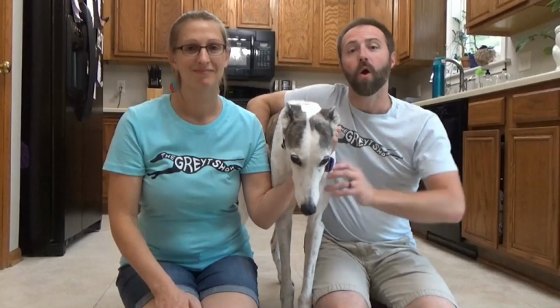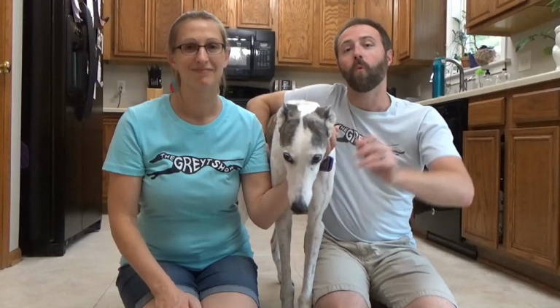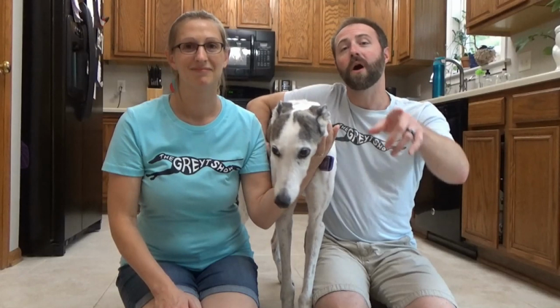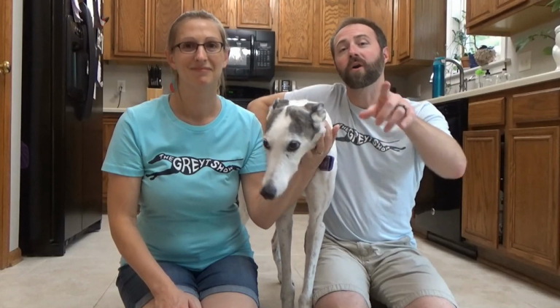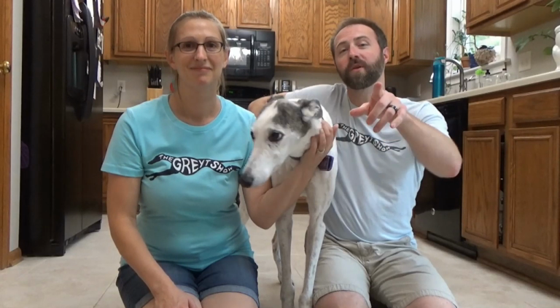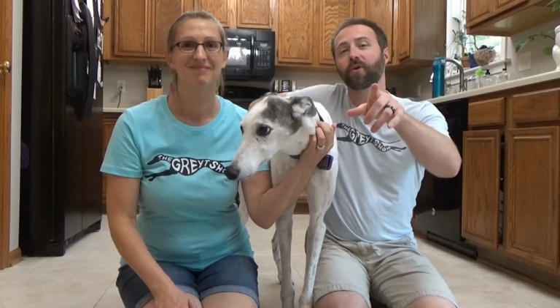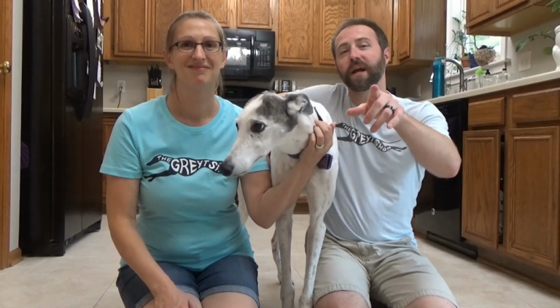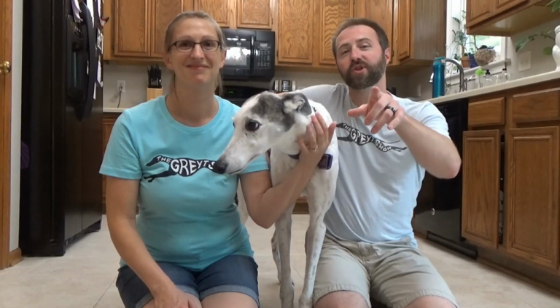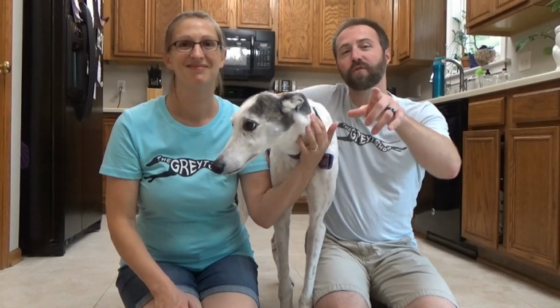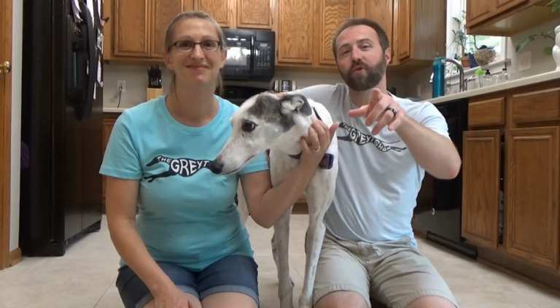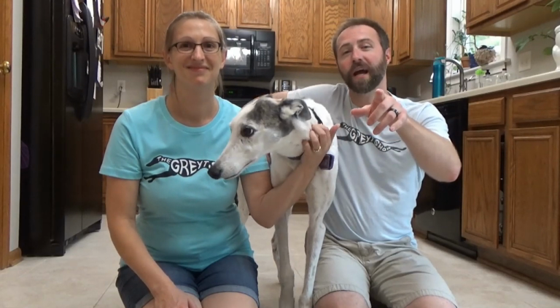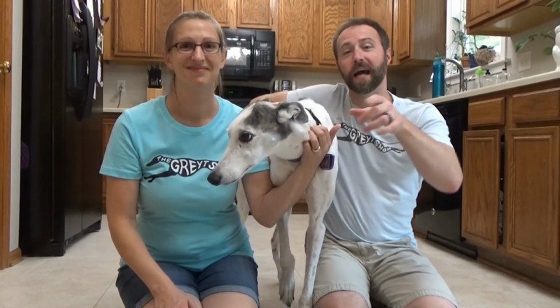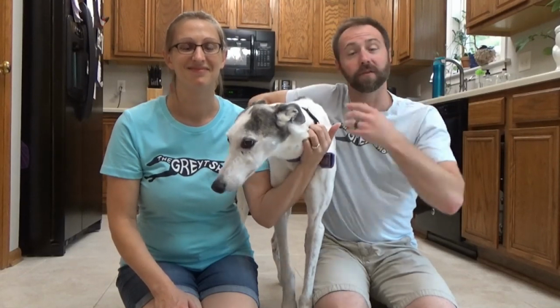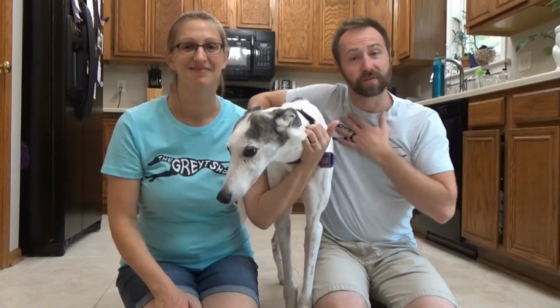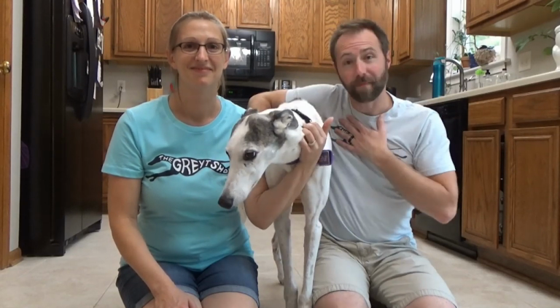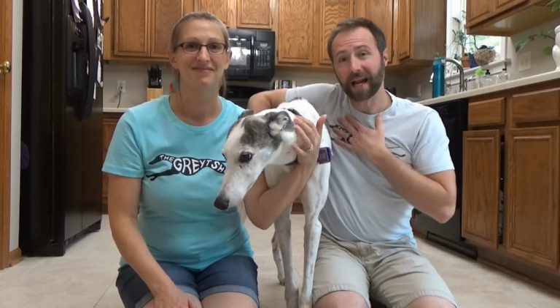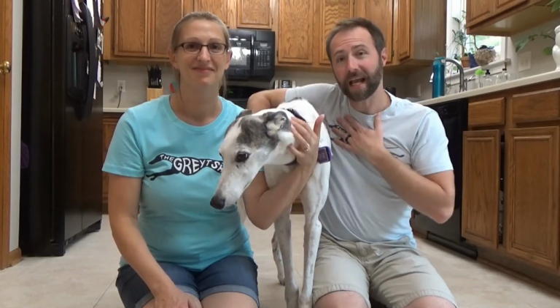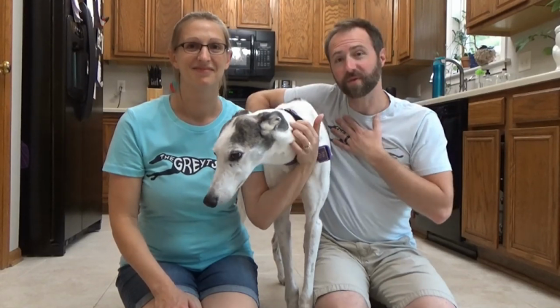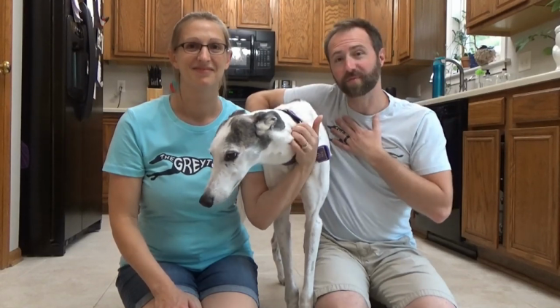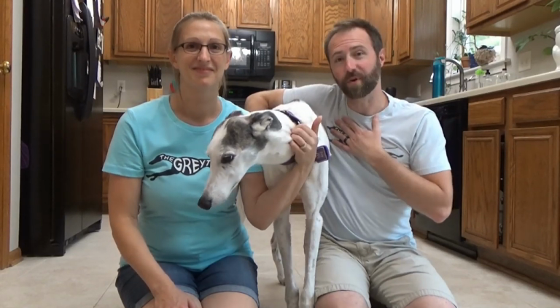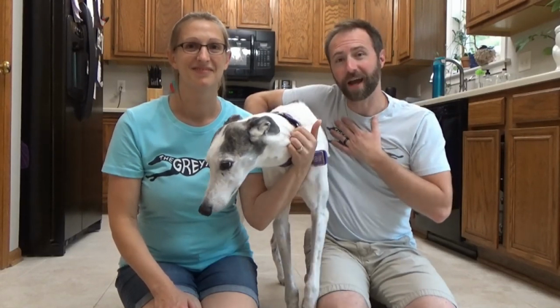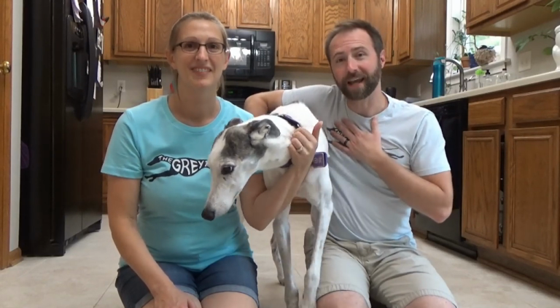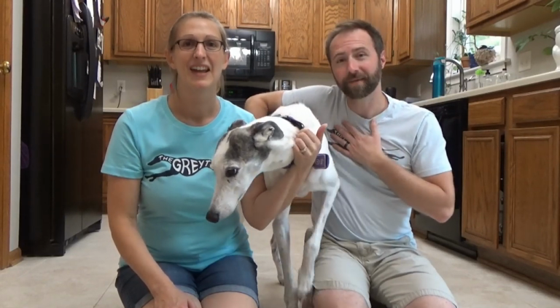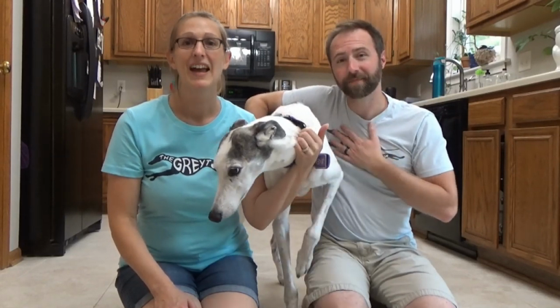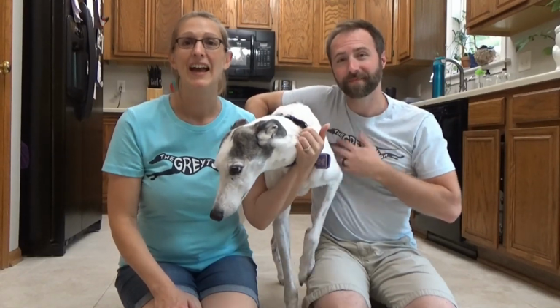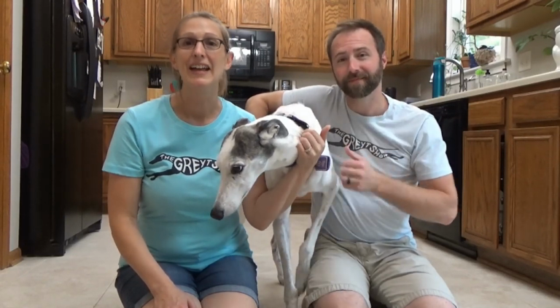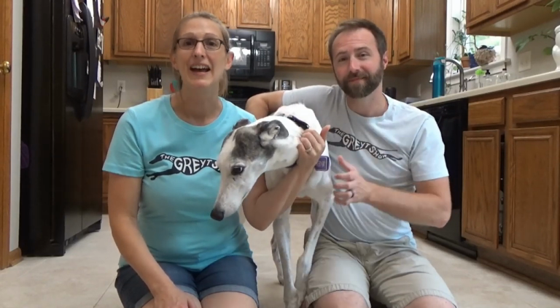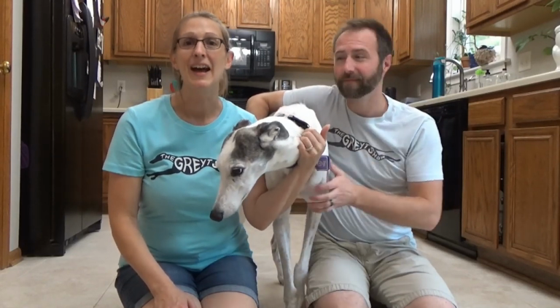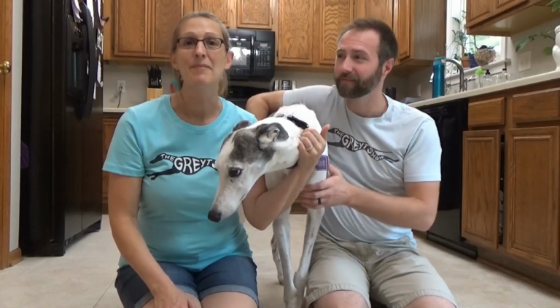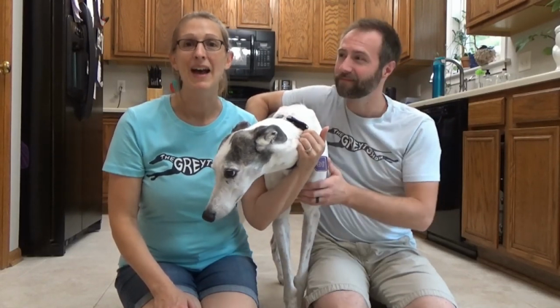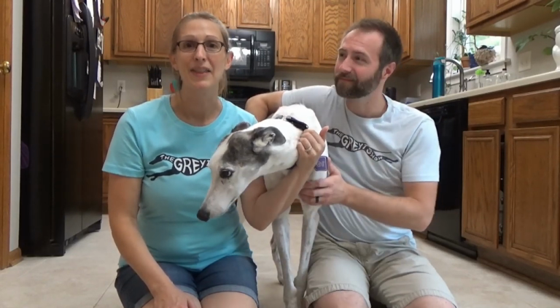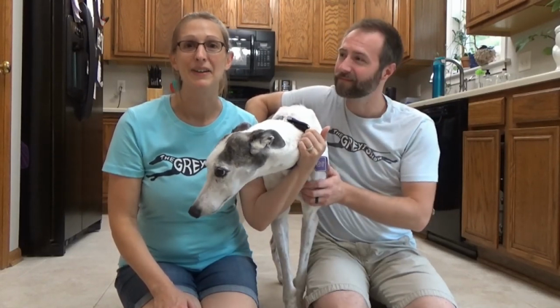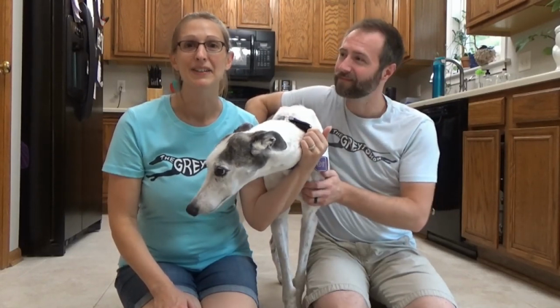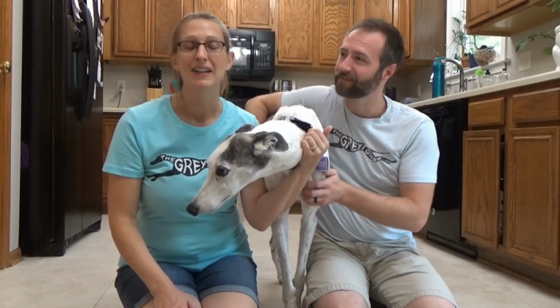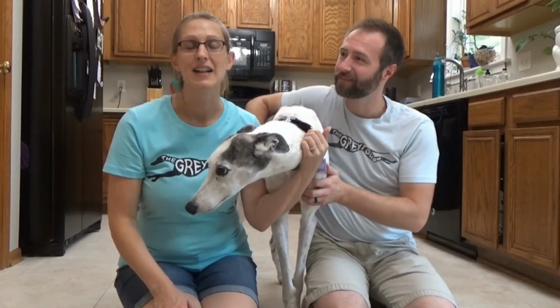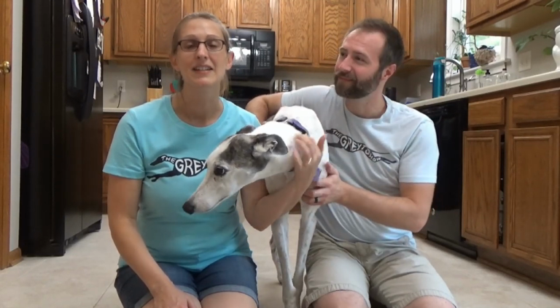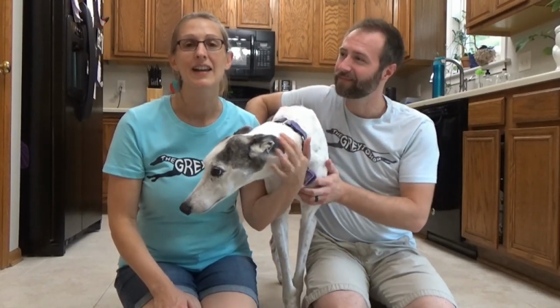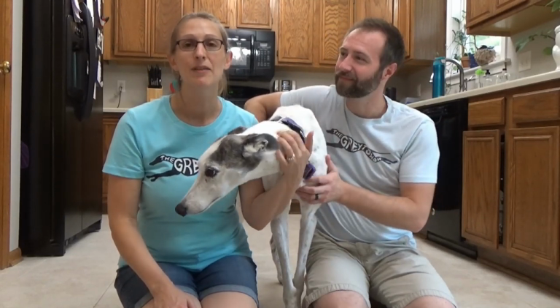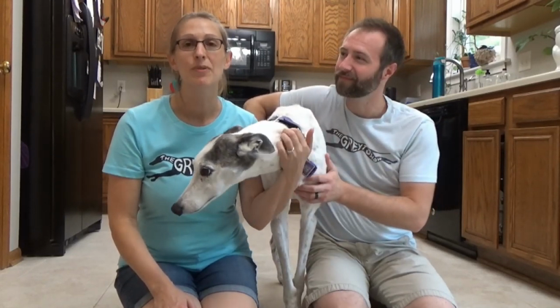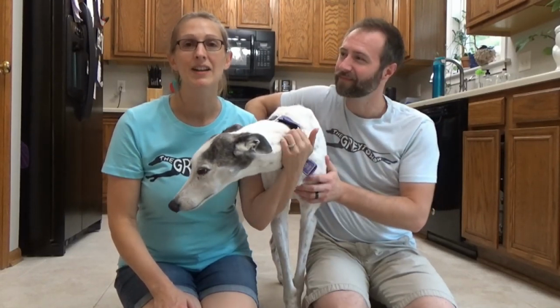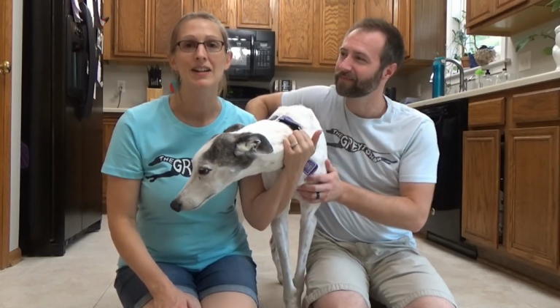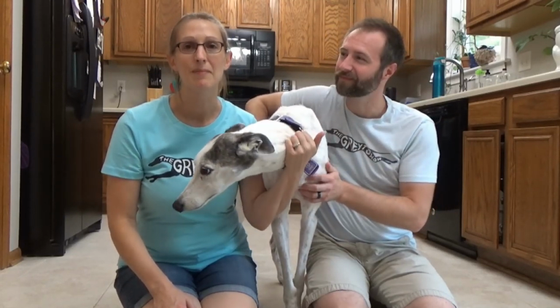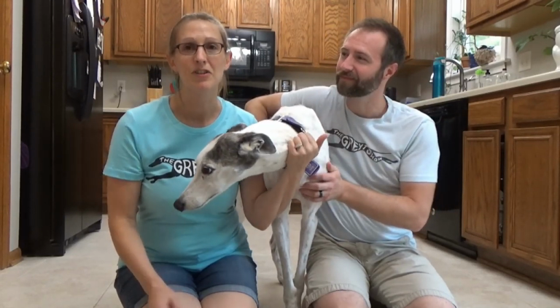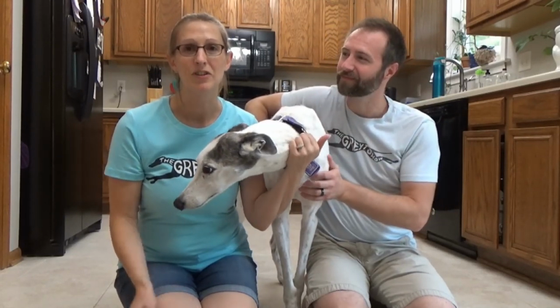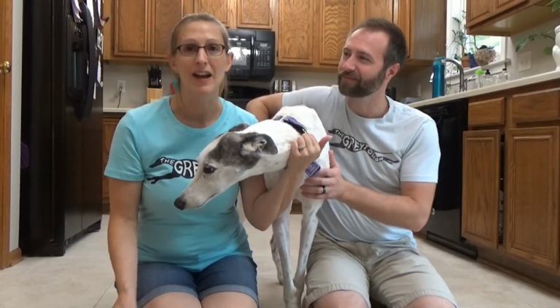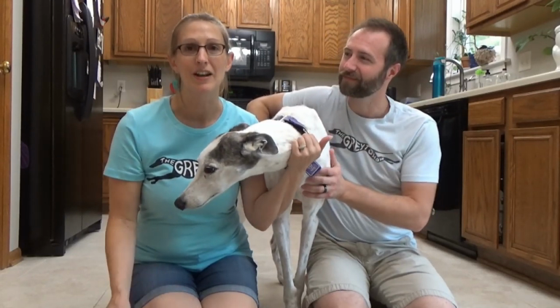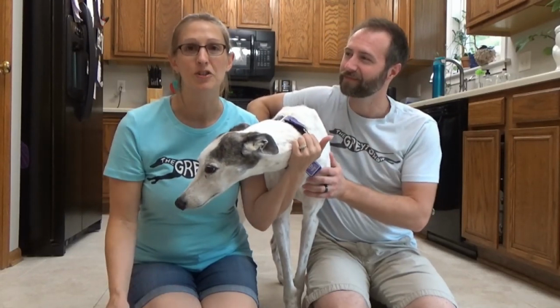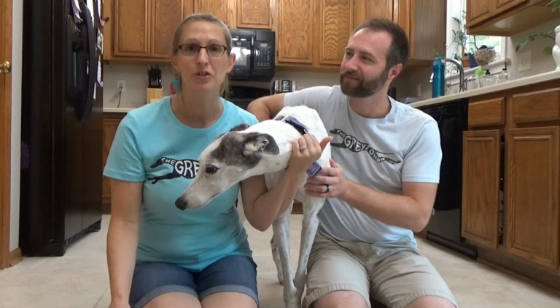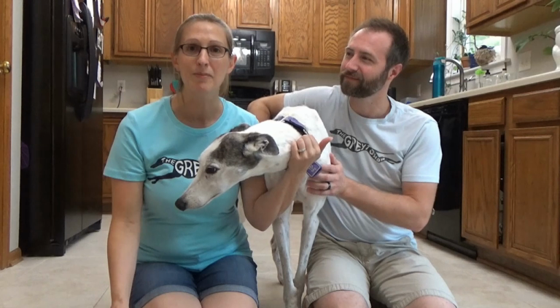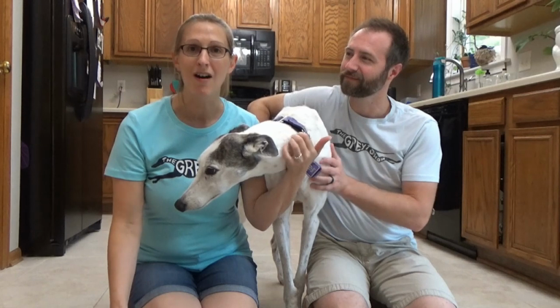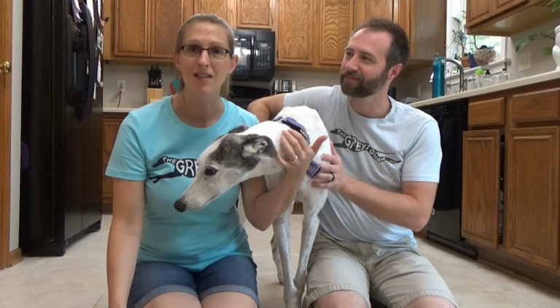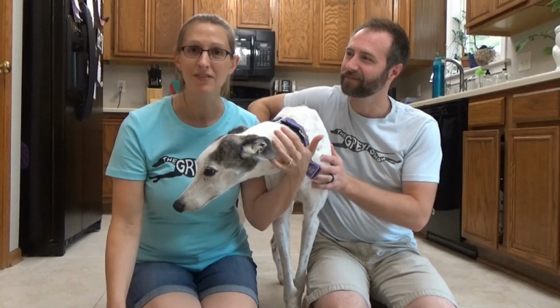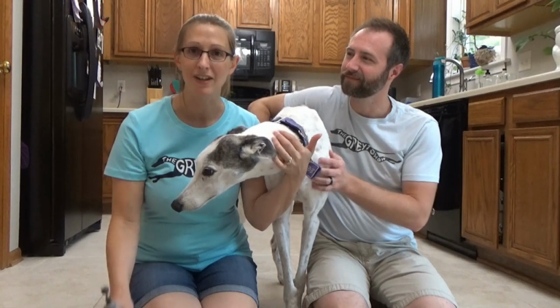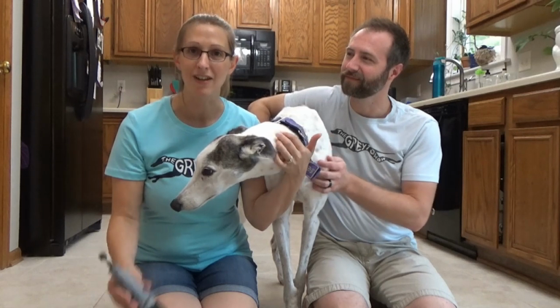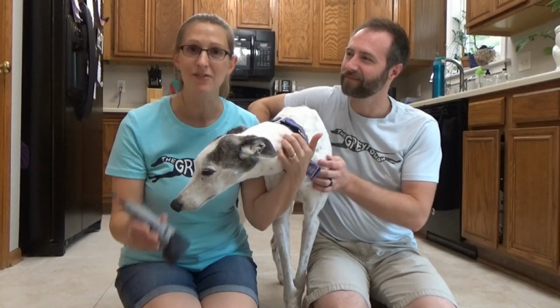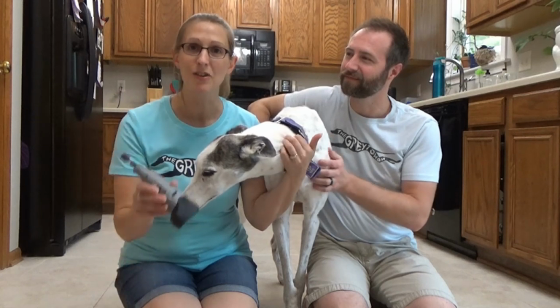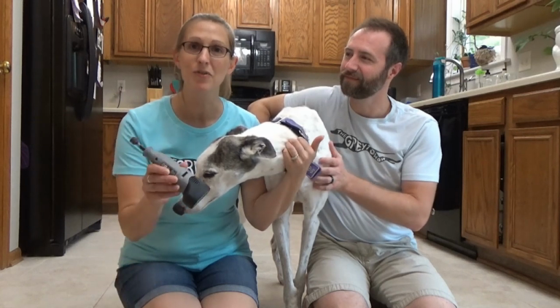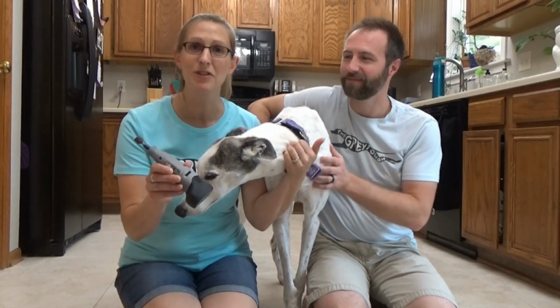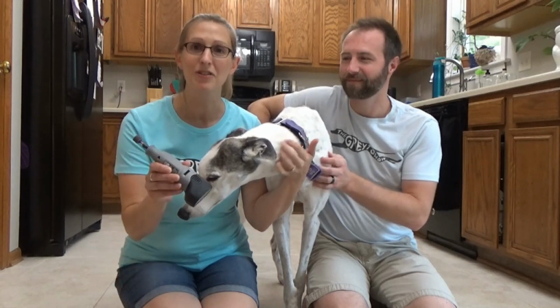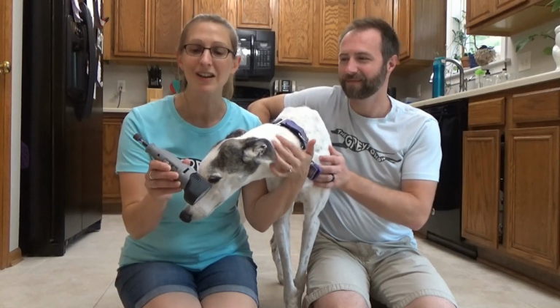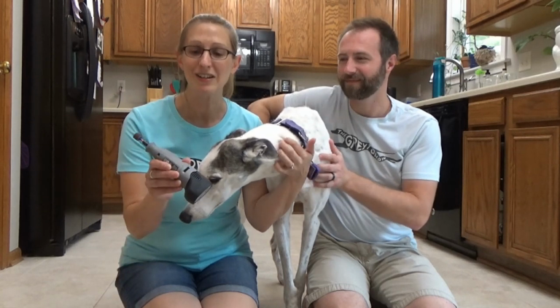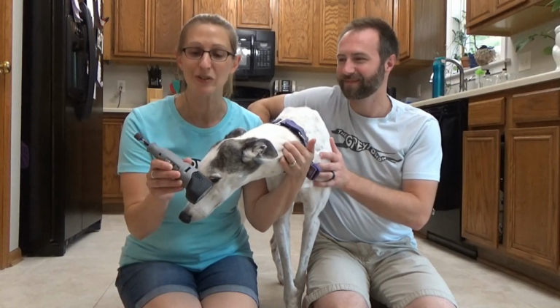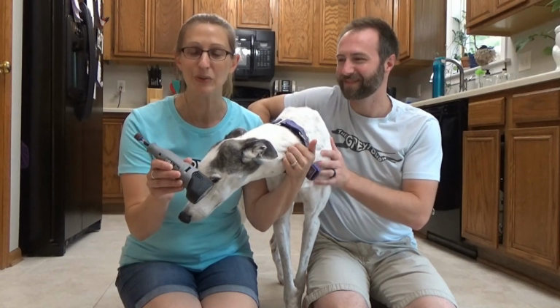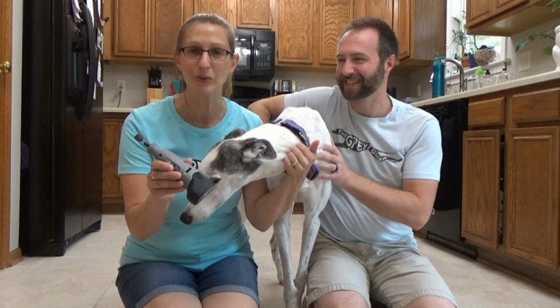Welcome to The Great Show of Greyhounds. My name is Brian. And I'm Heather. And today we're going to demonstrate how to trim Olive's nails with a grinding tool.